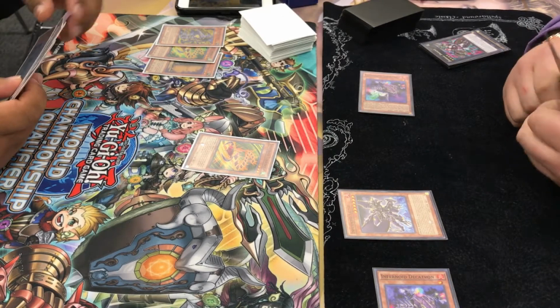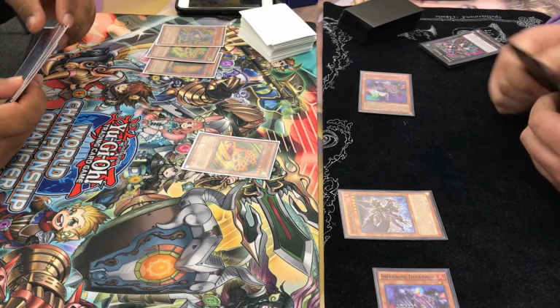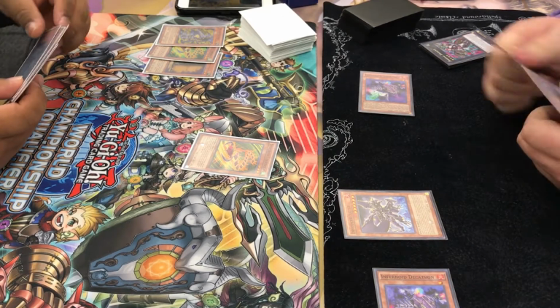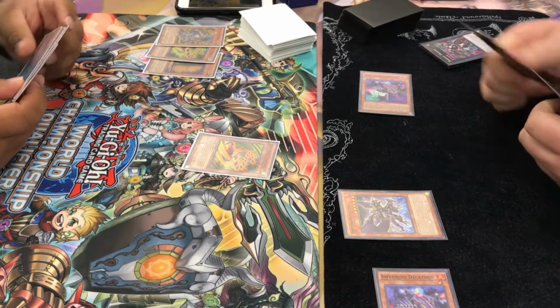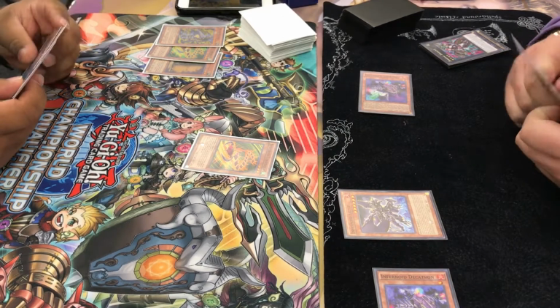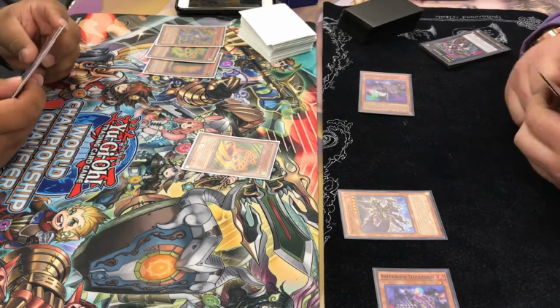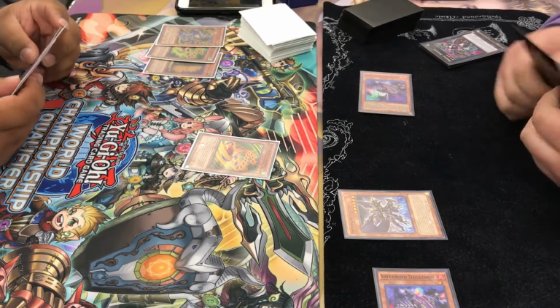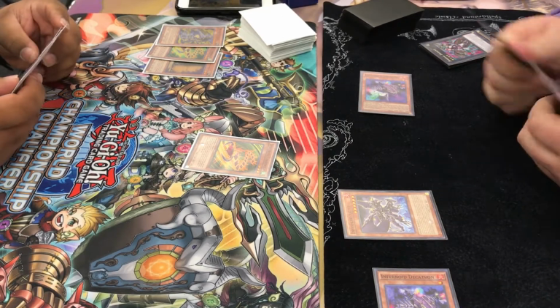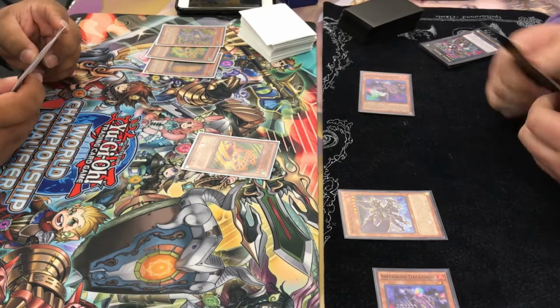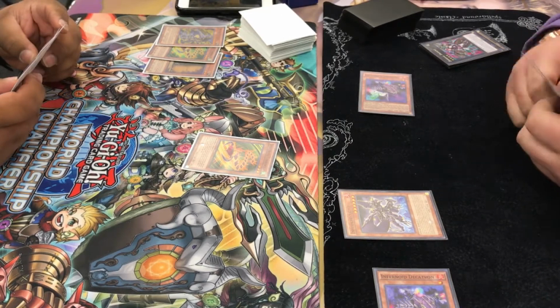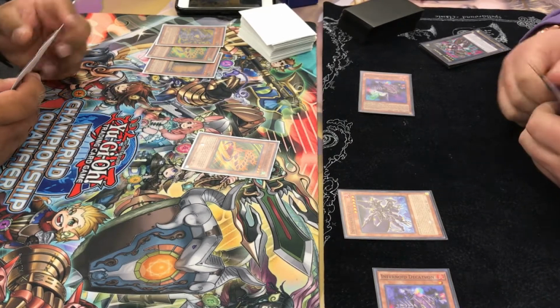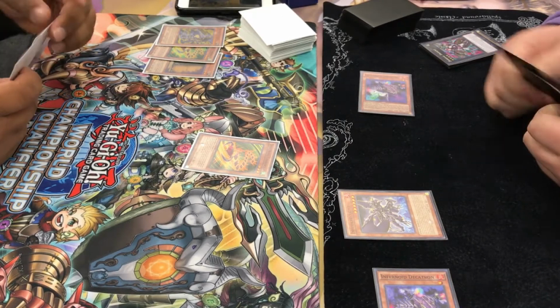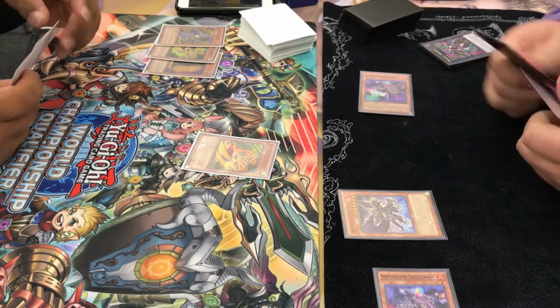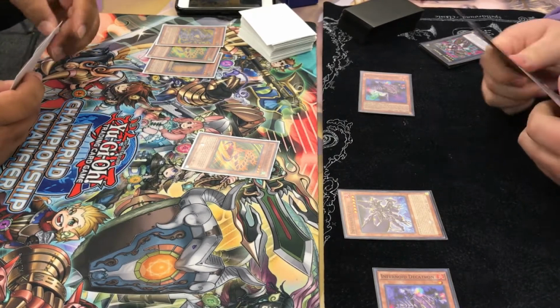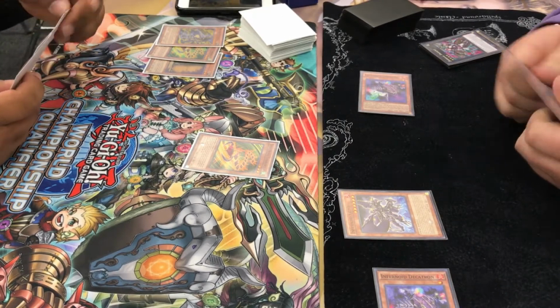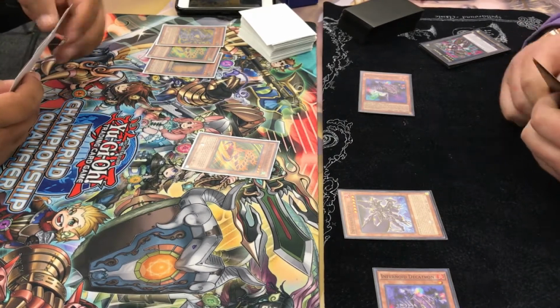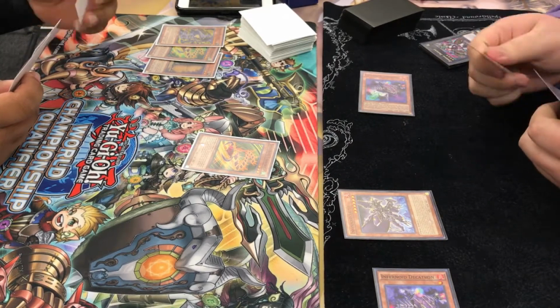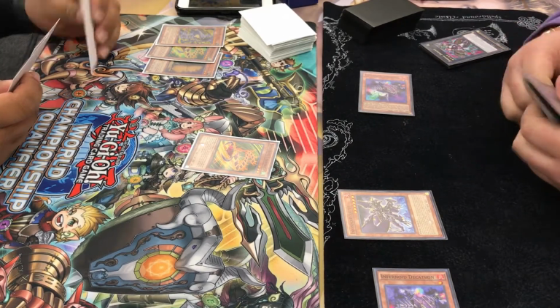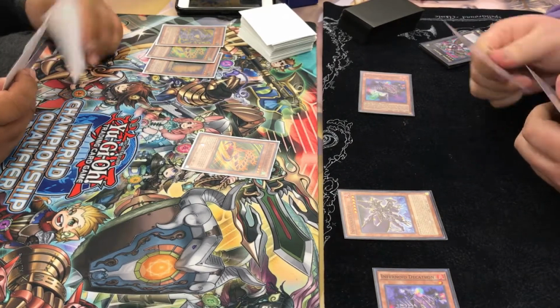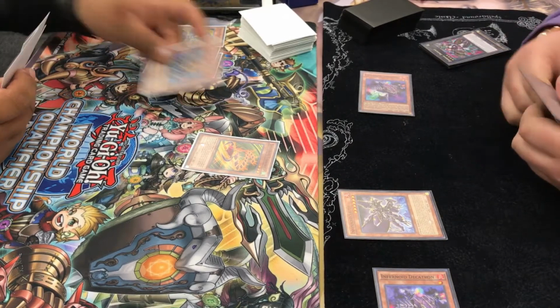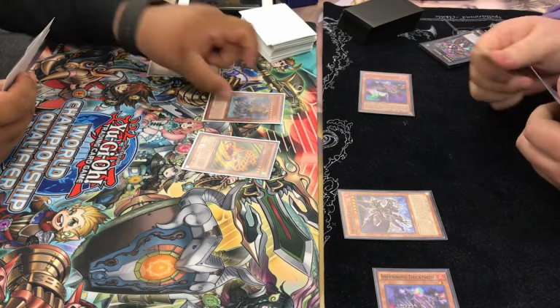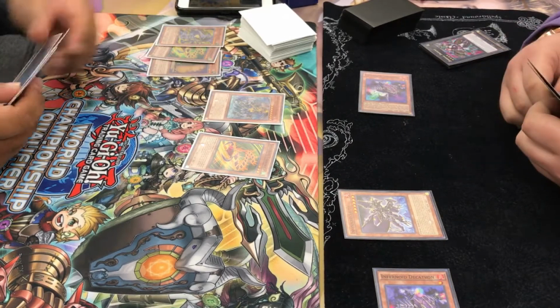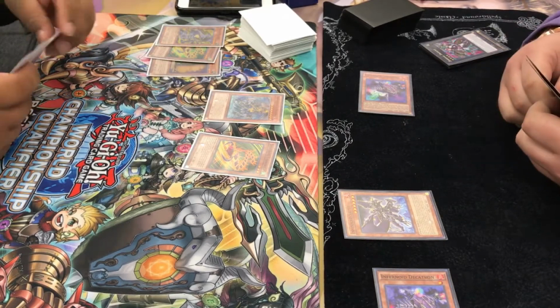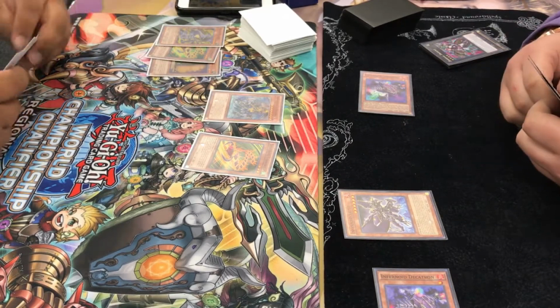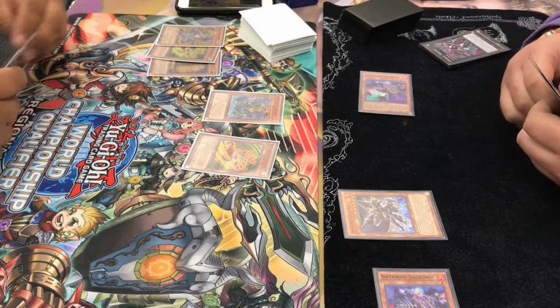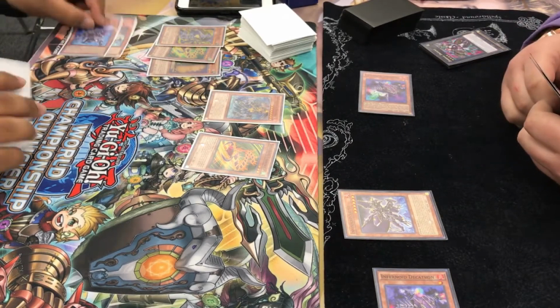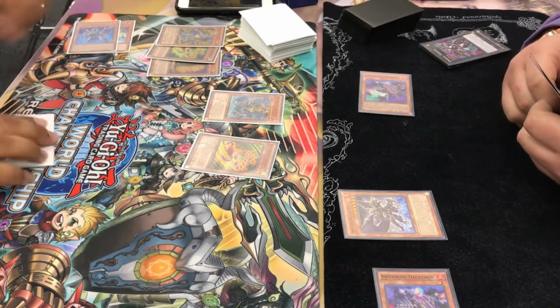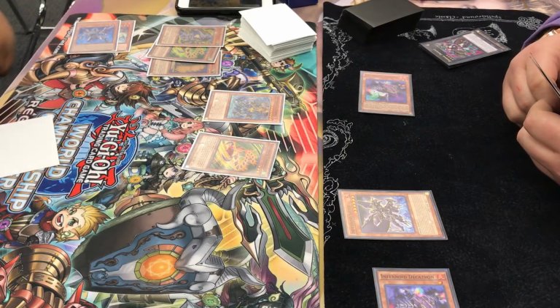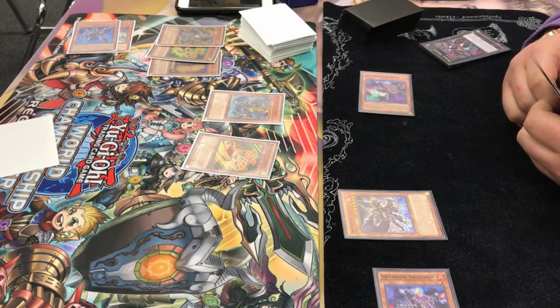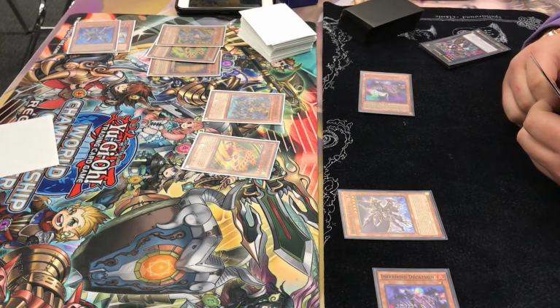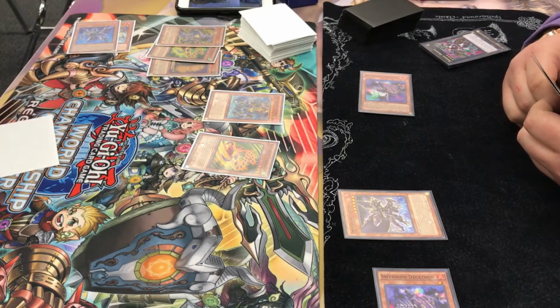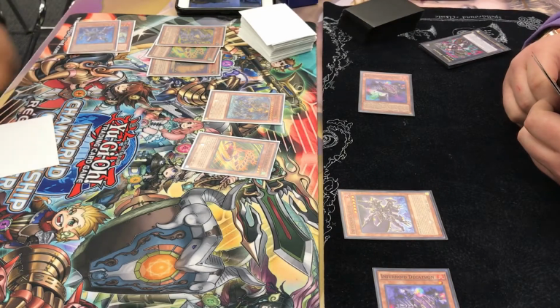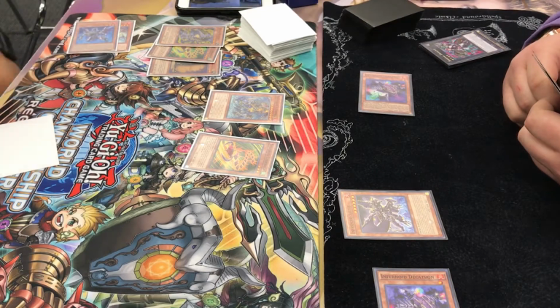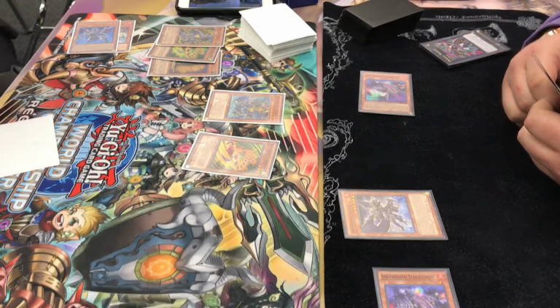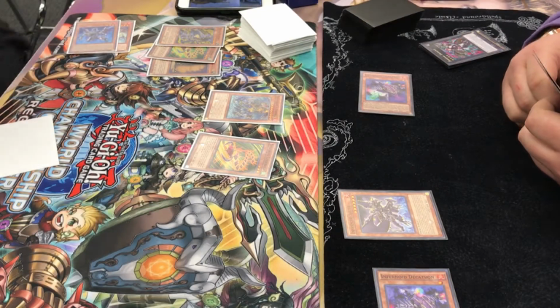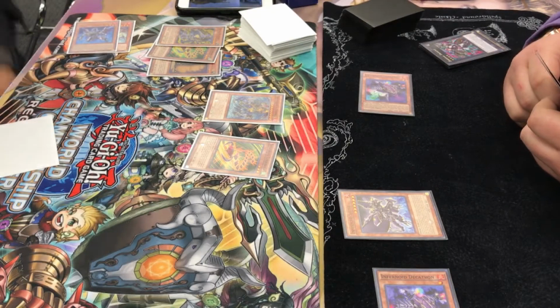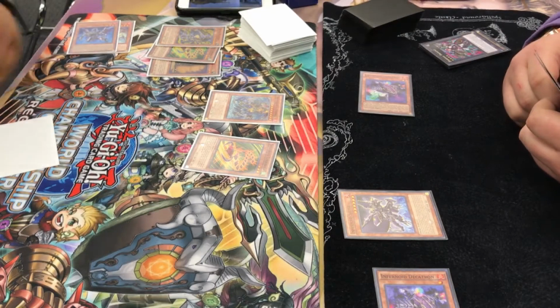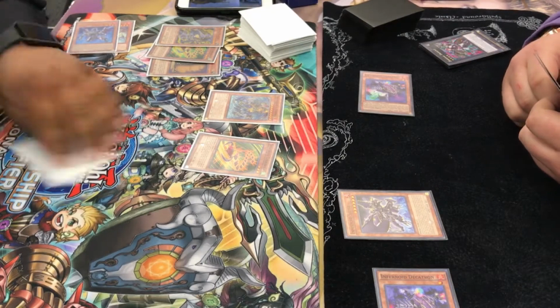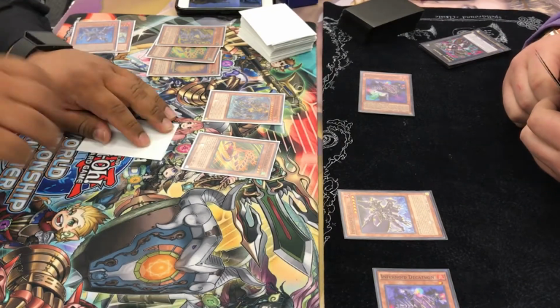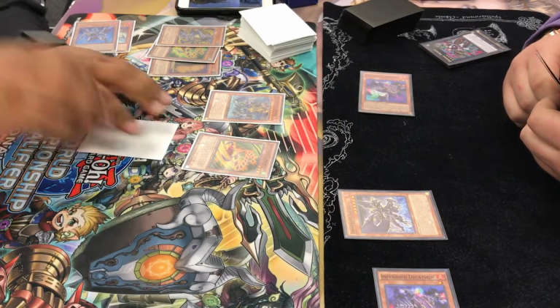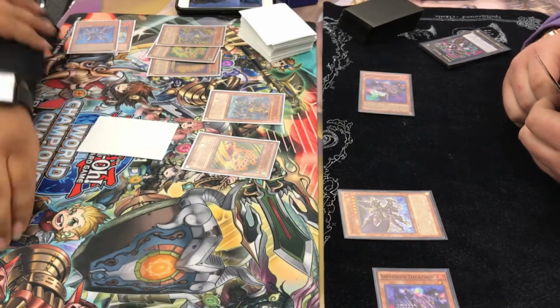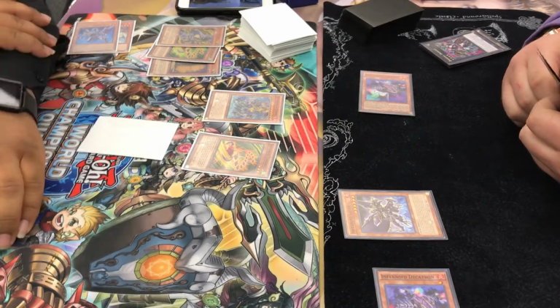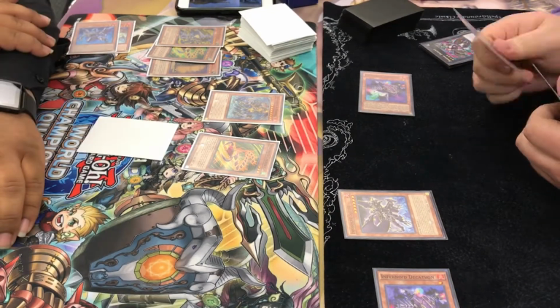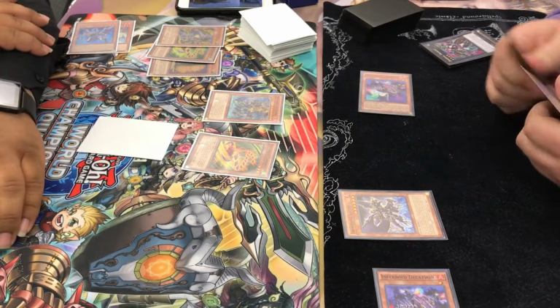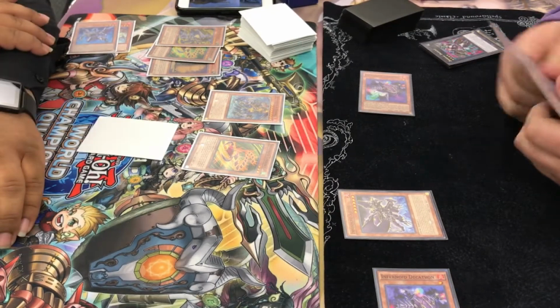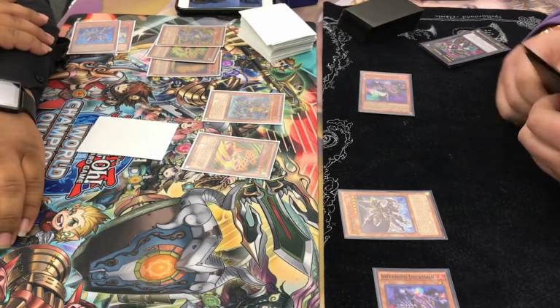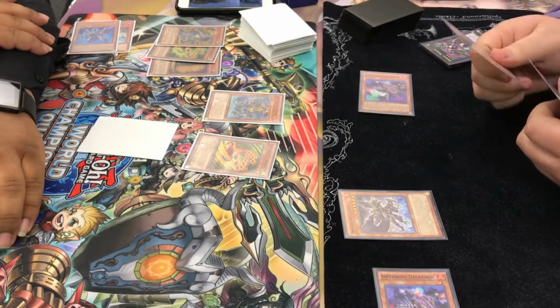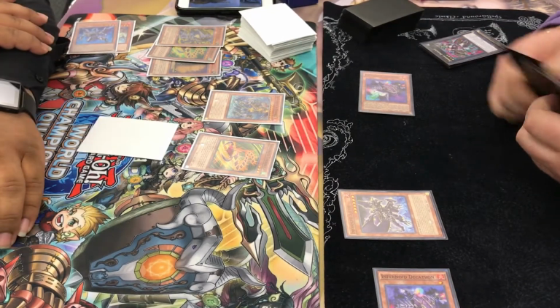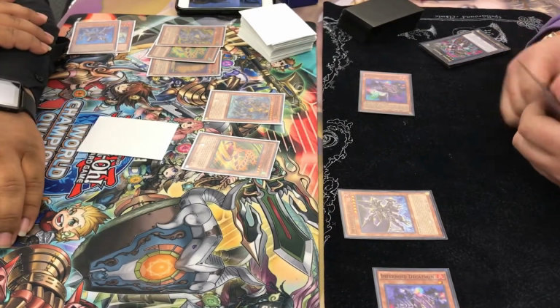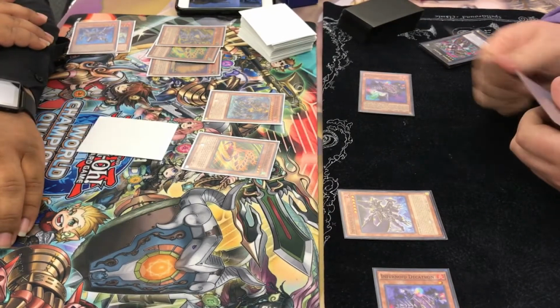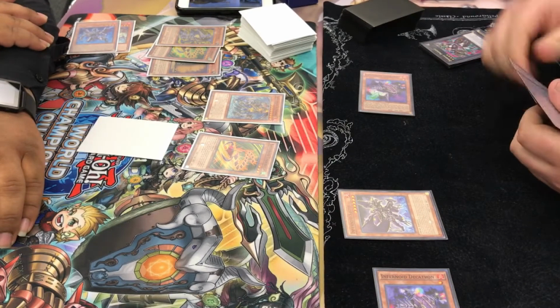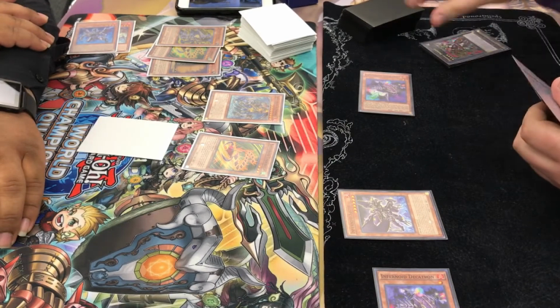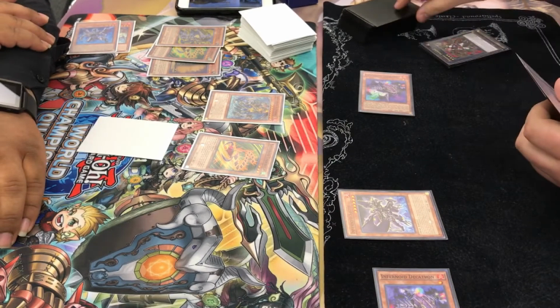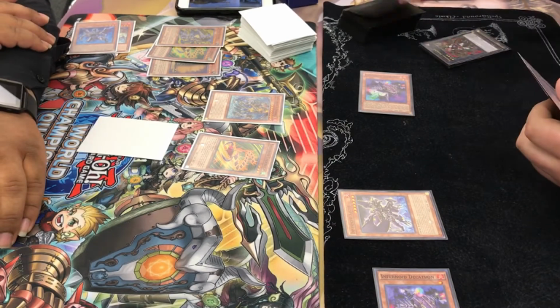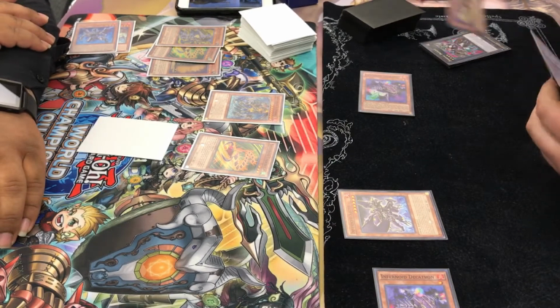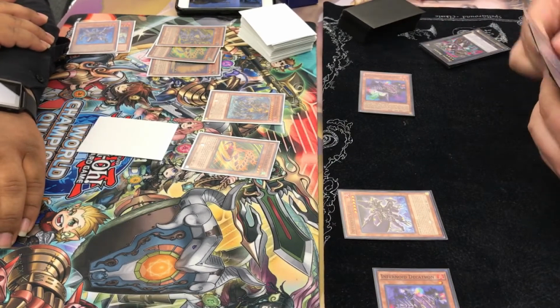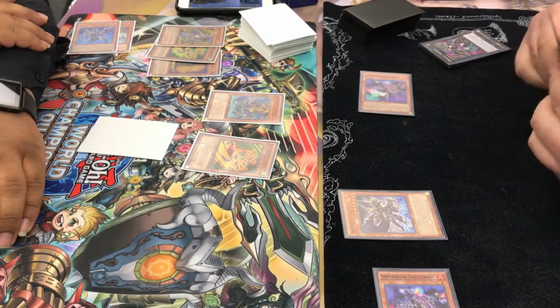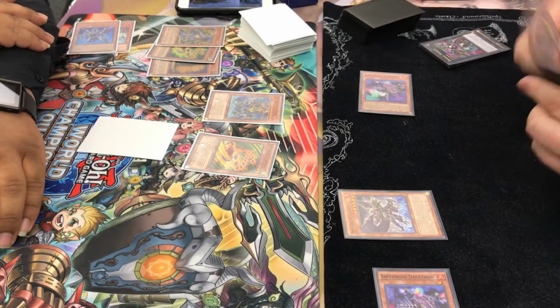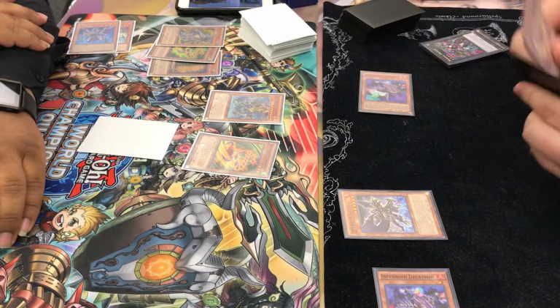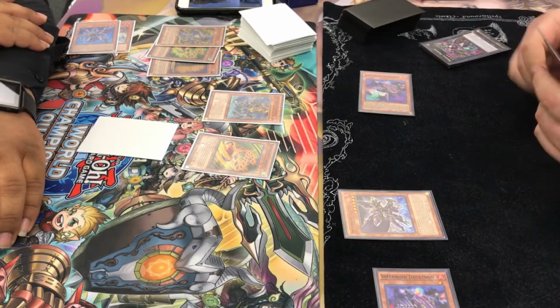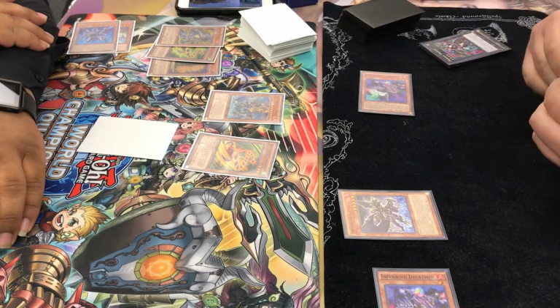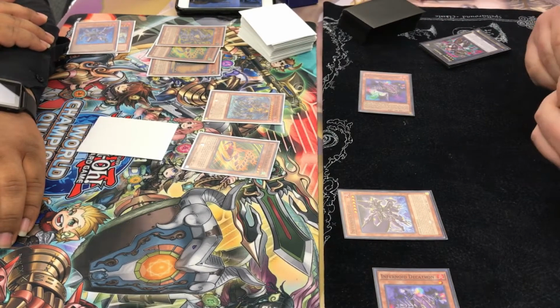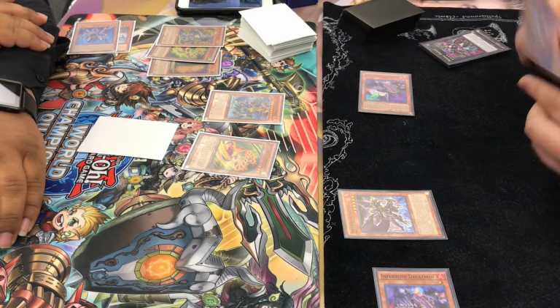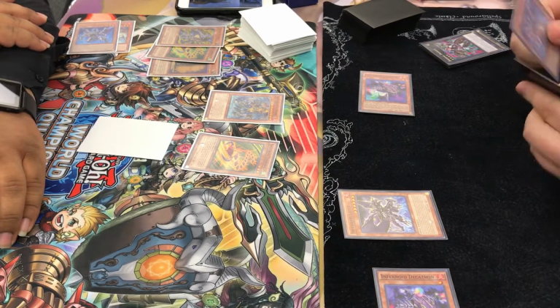So now he's thinking, going to Main Phase 2, obviously. He summons a Tondel and sets one and passes.